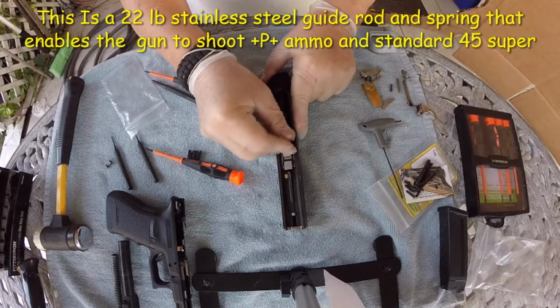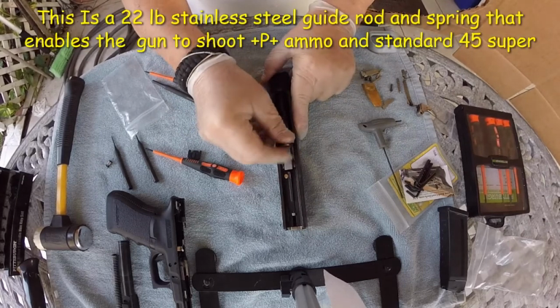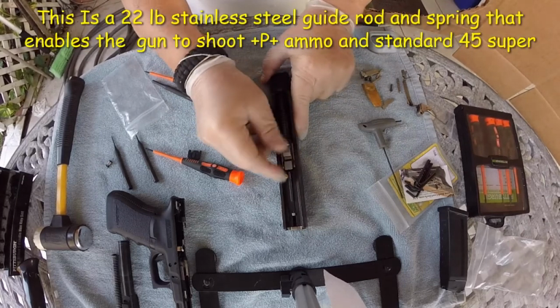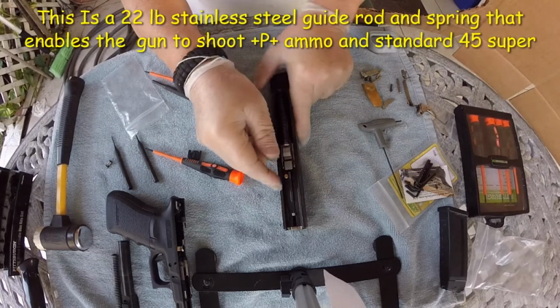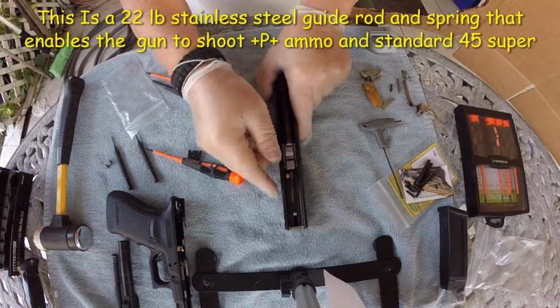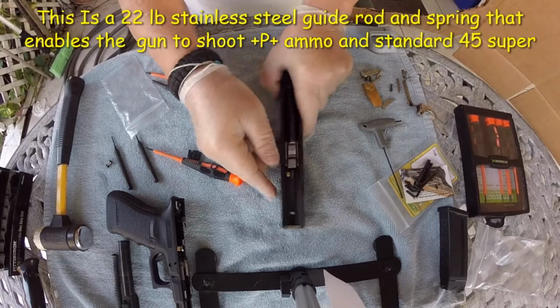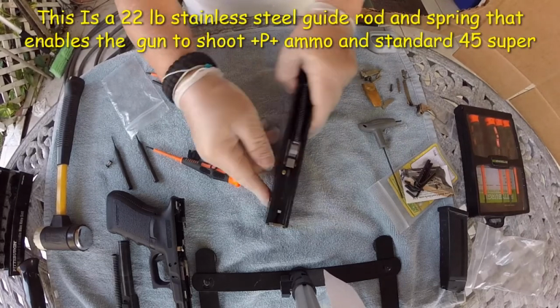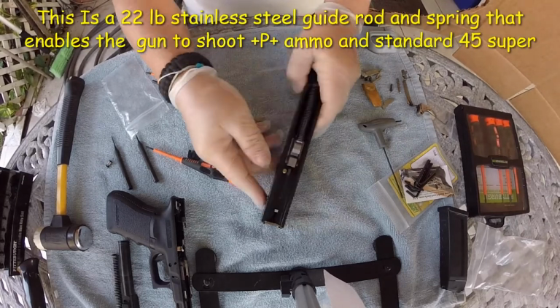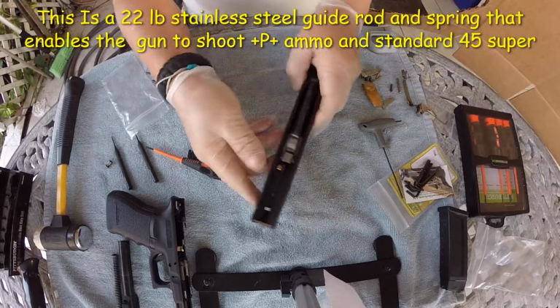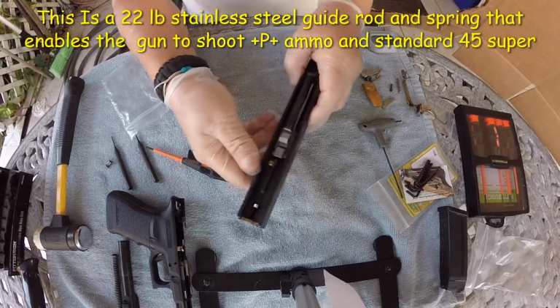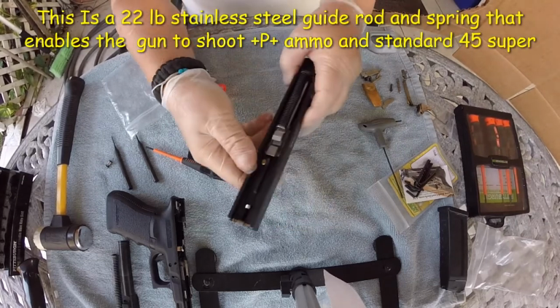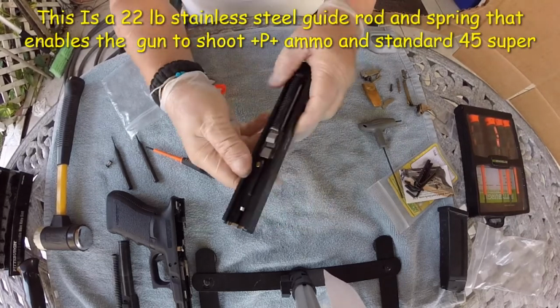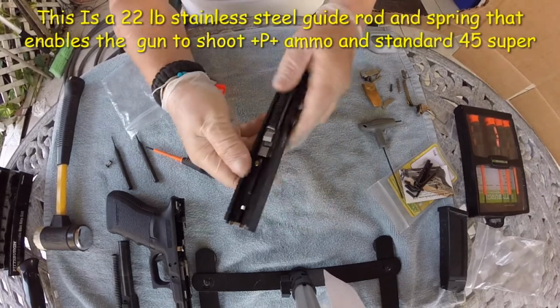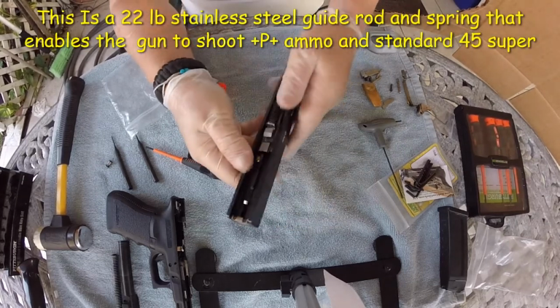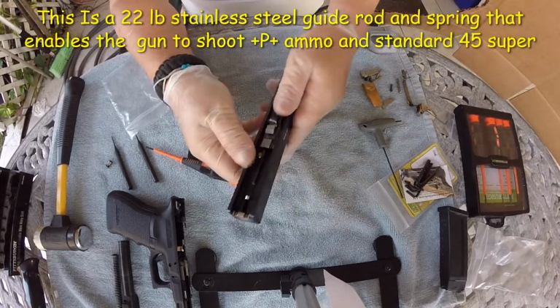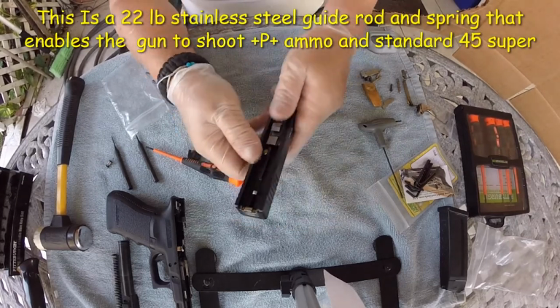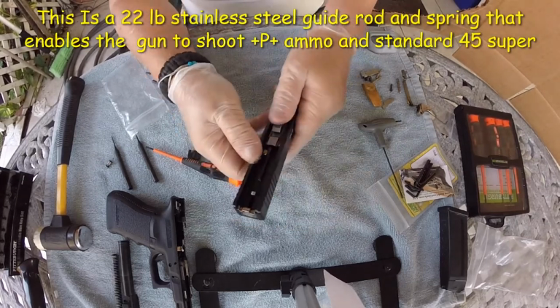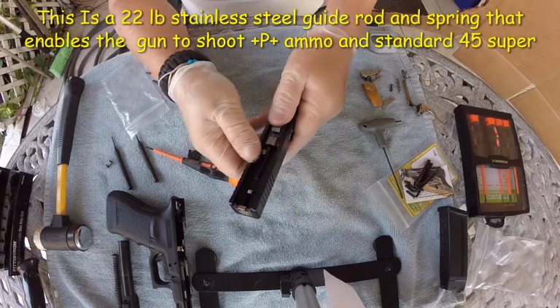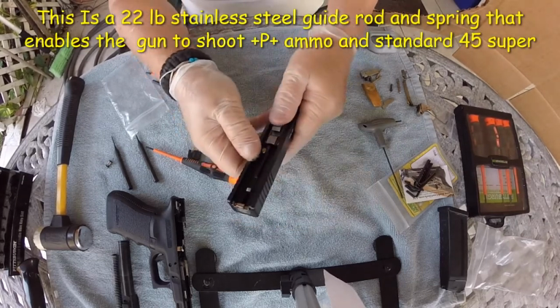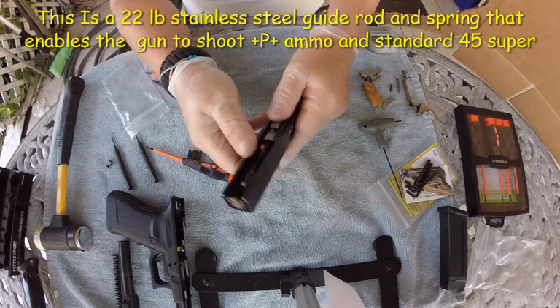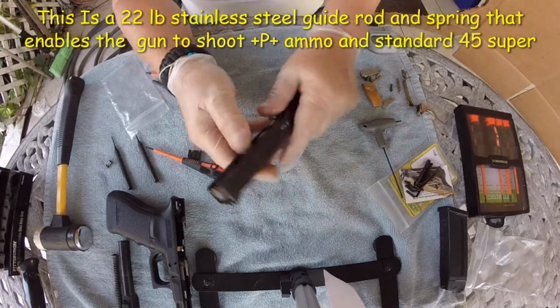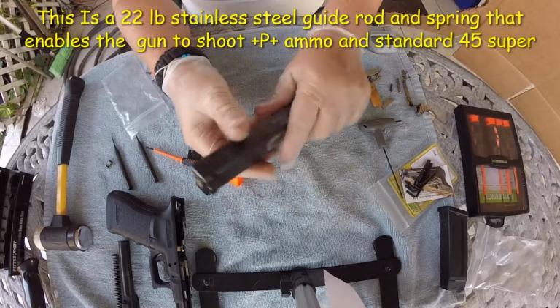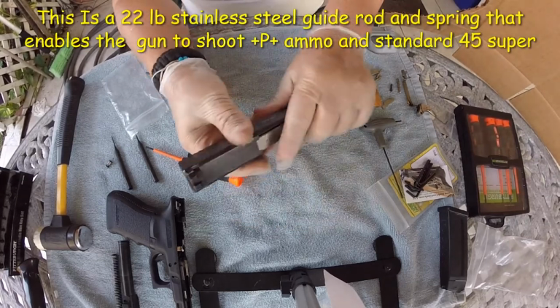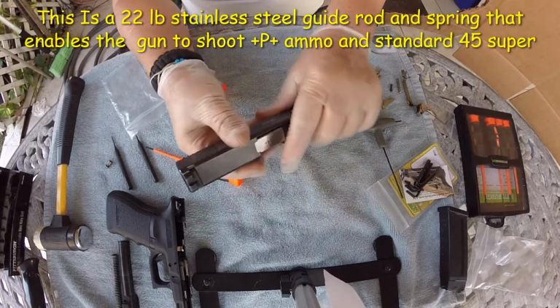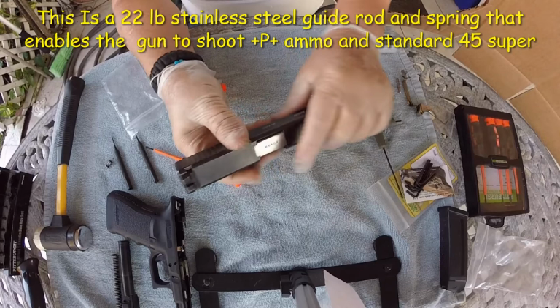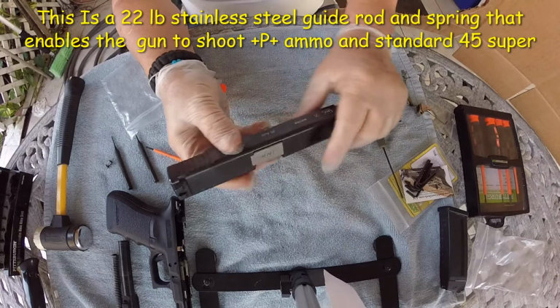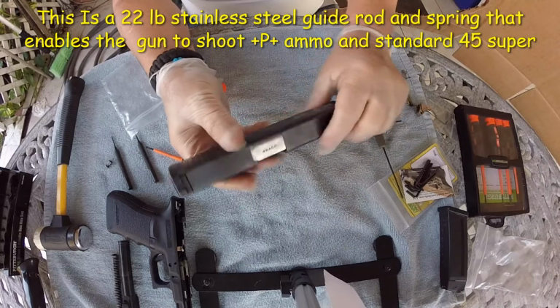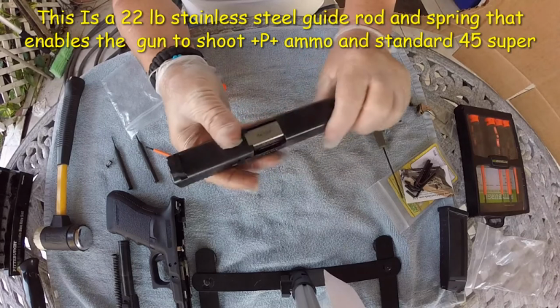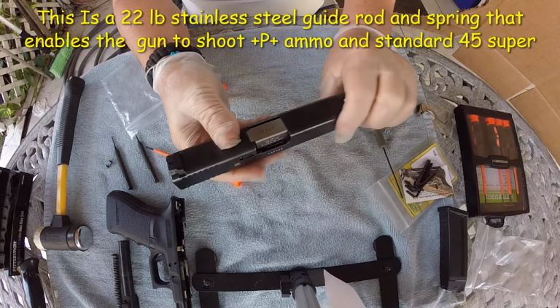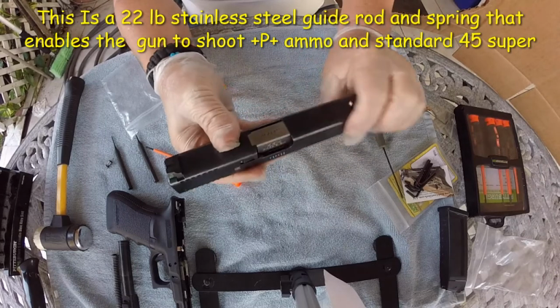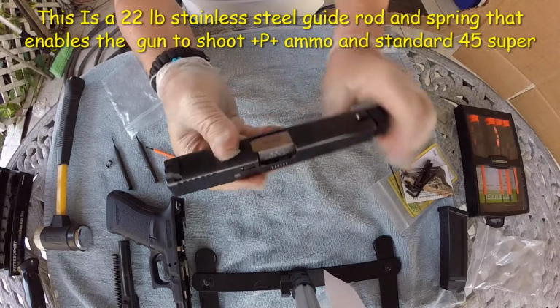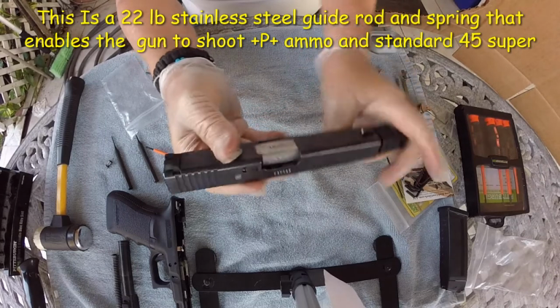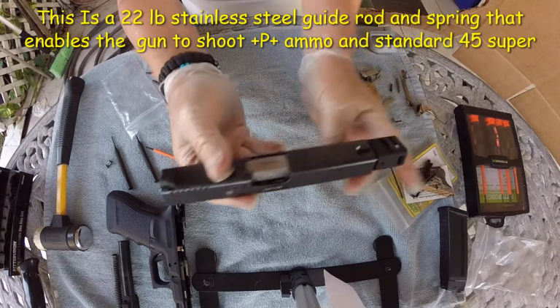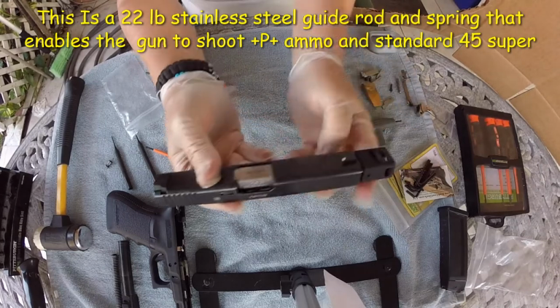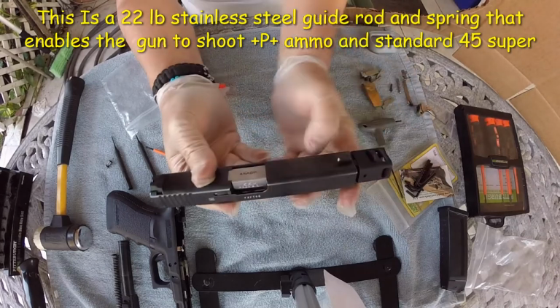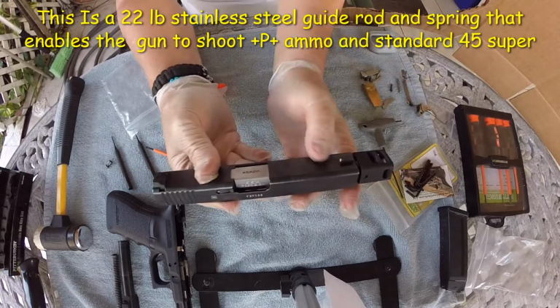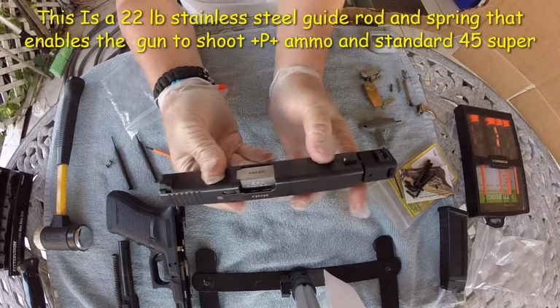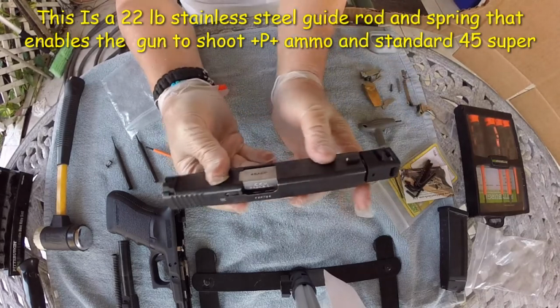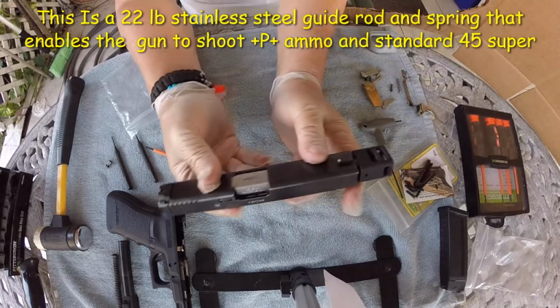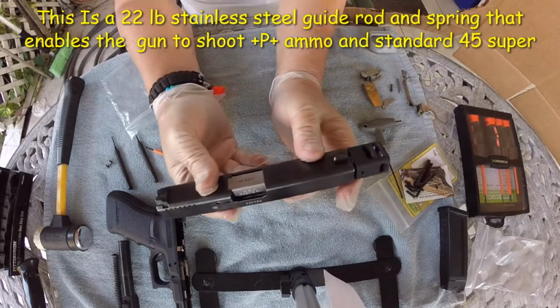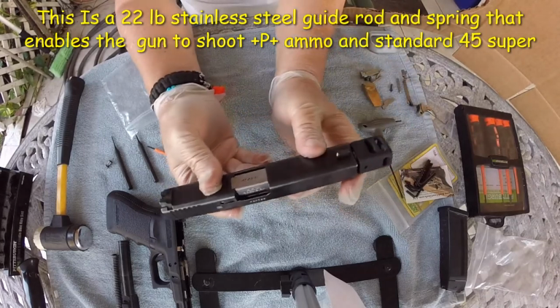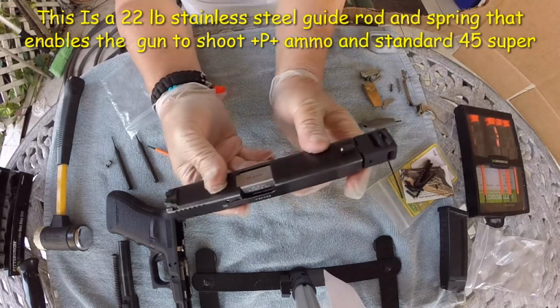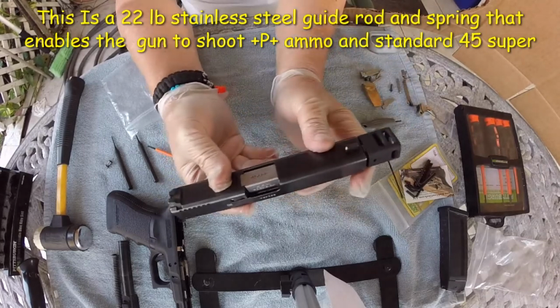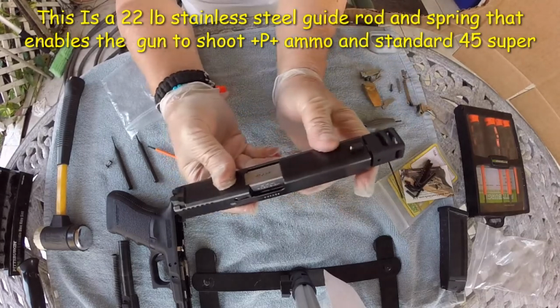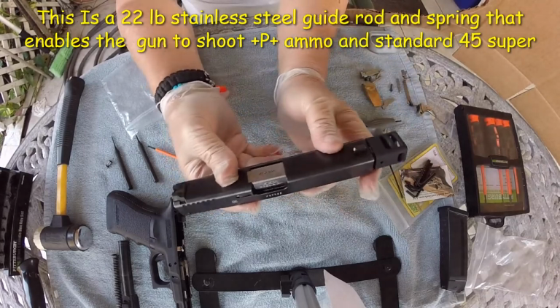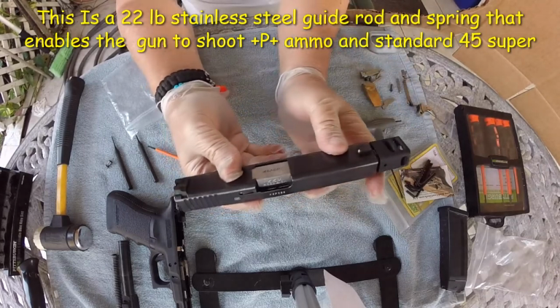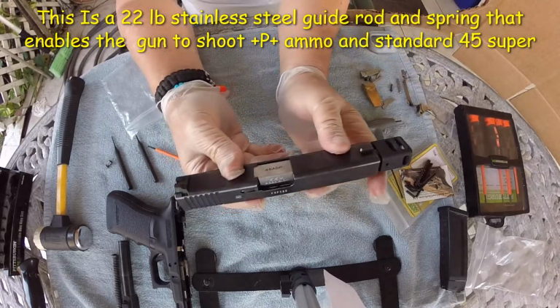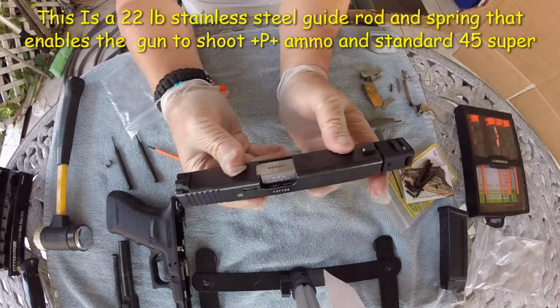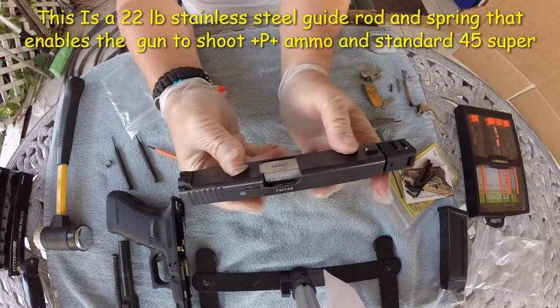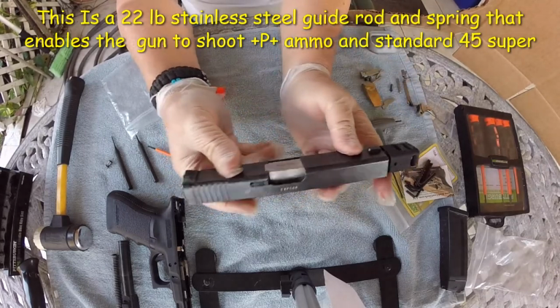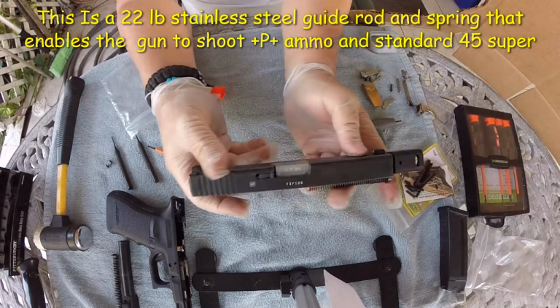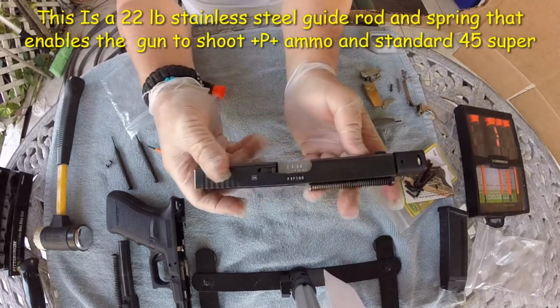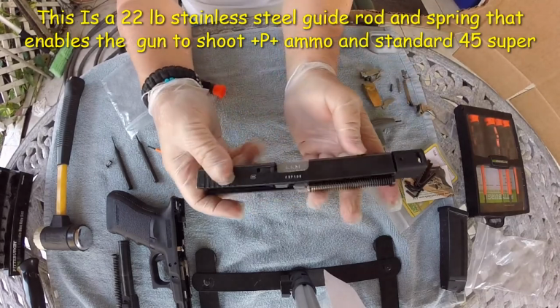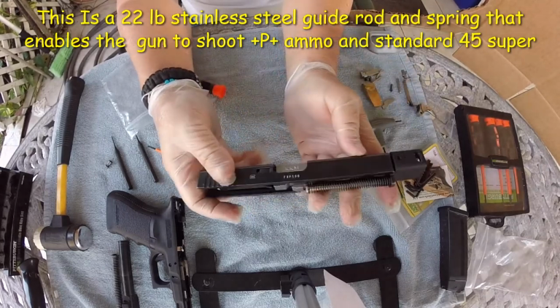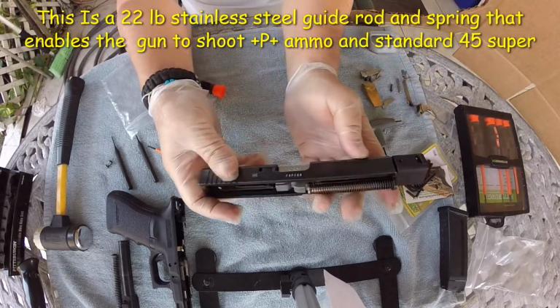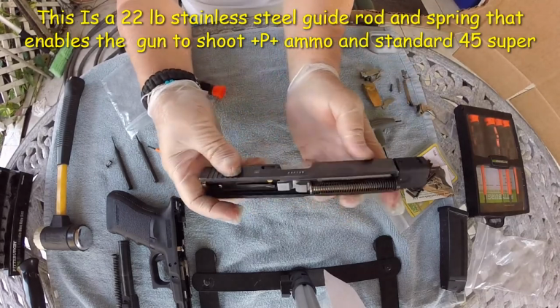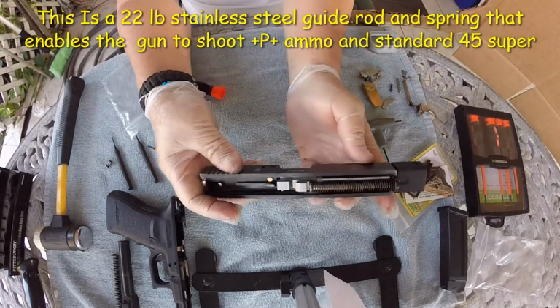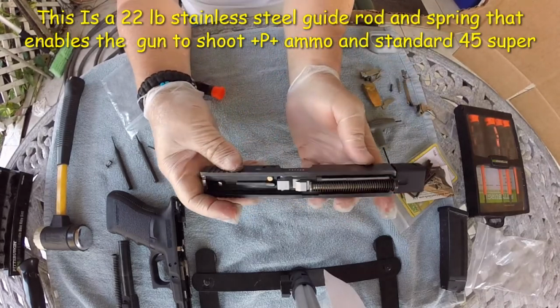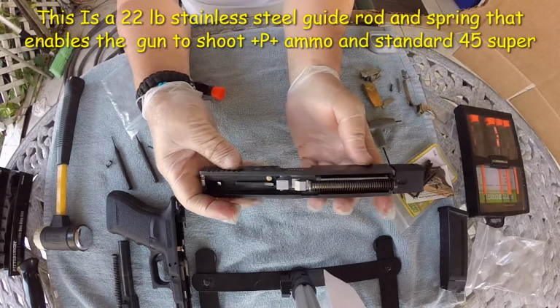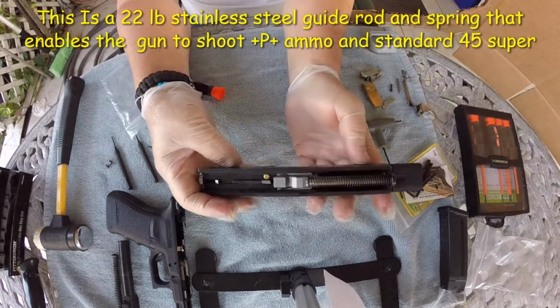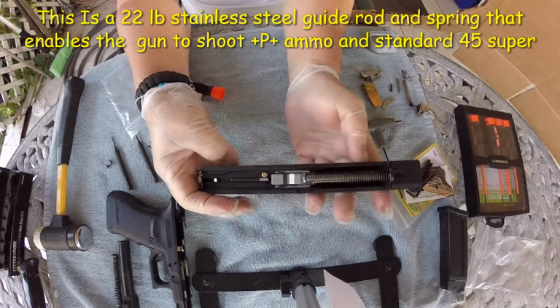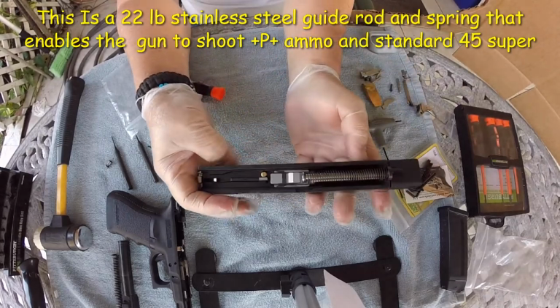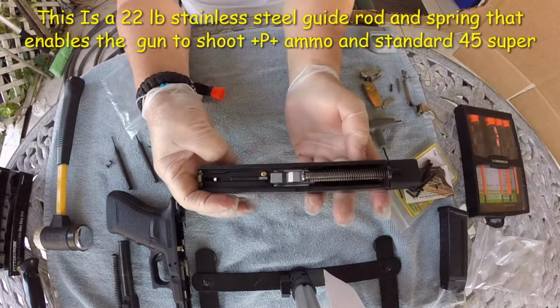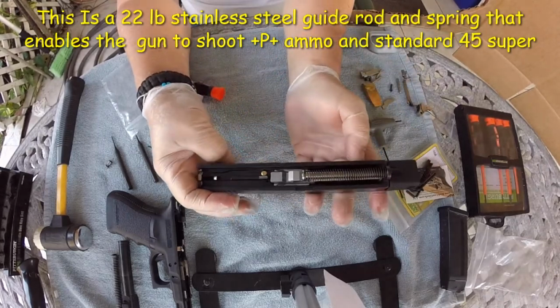There you have it. Now we are going to install our stainless steel captured spring, and the slide is ready to go. Just like that, you have a beautiful gun.